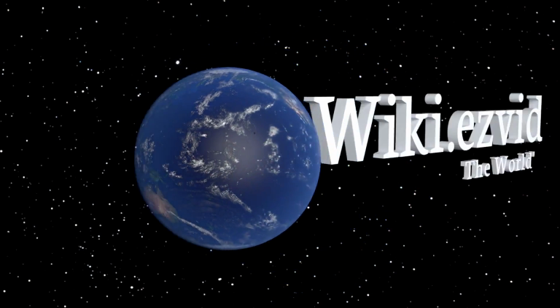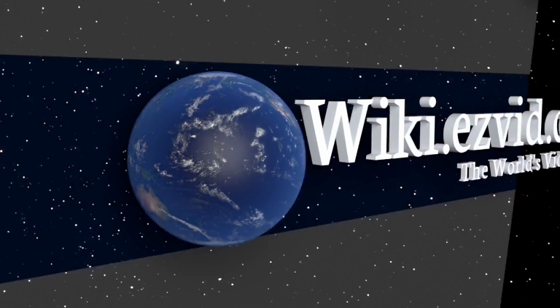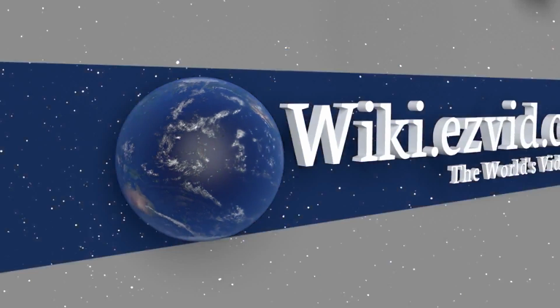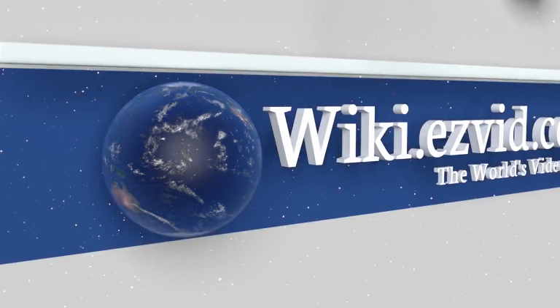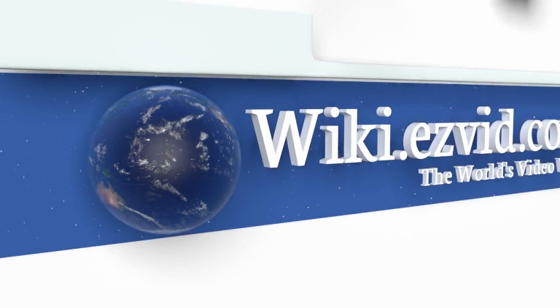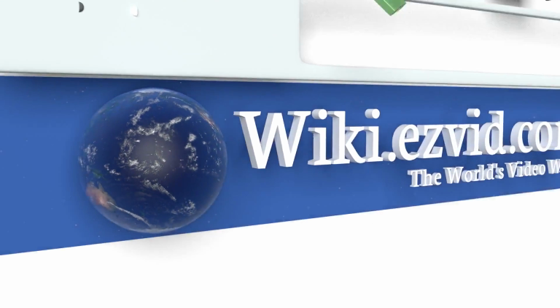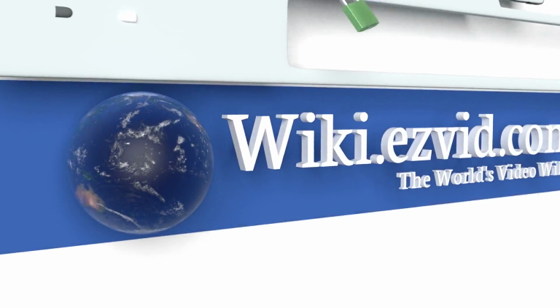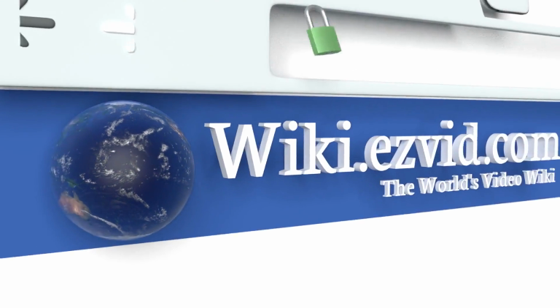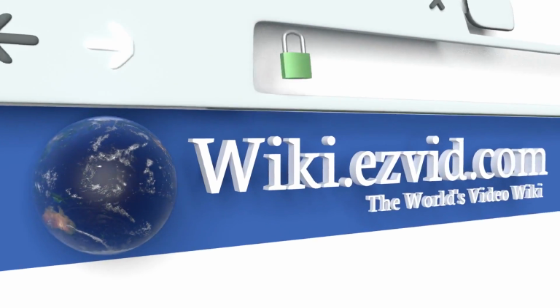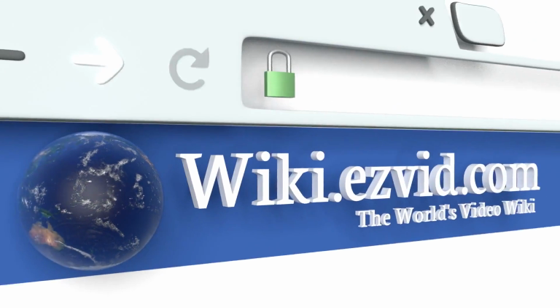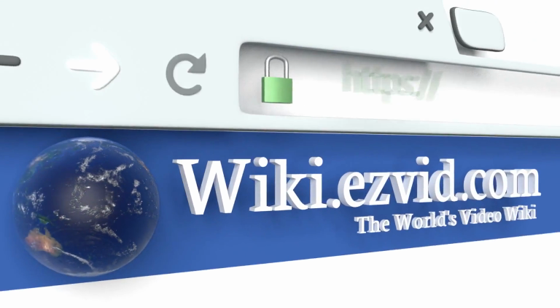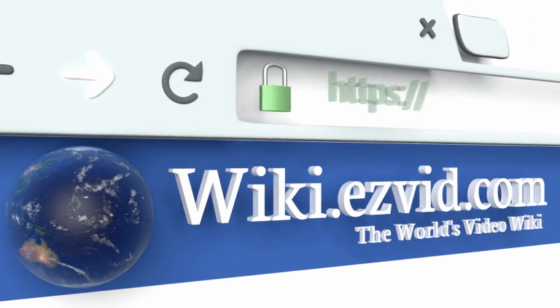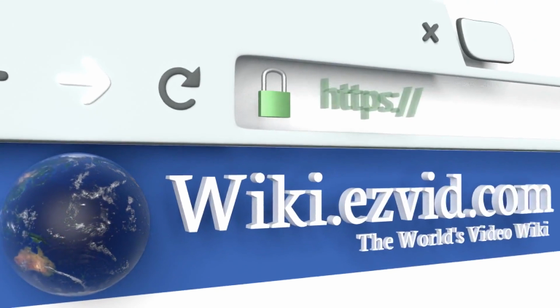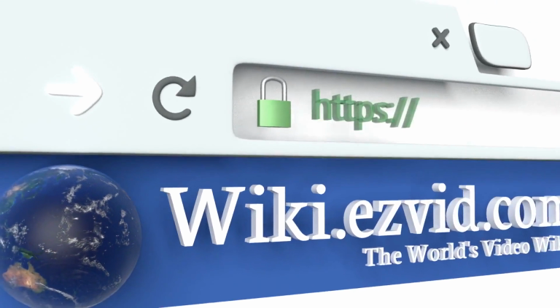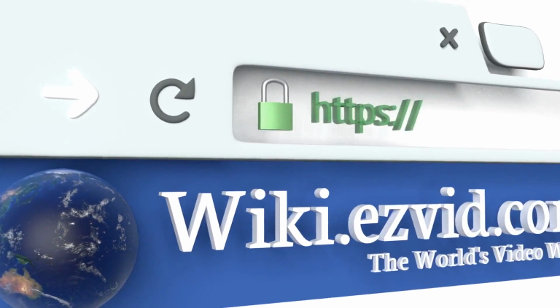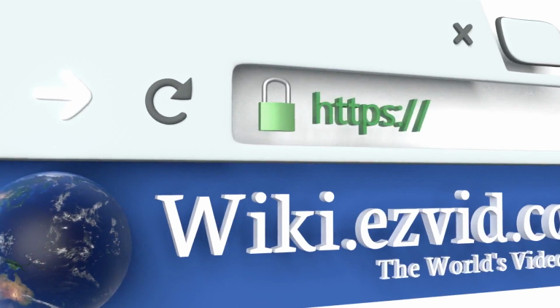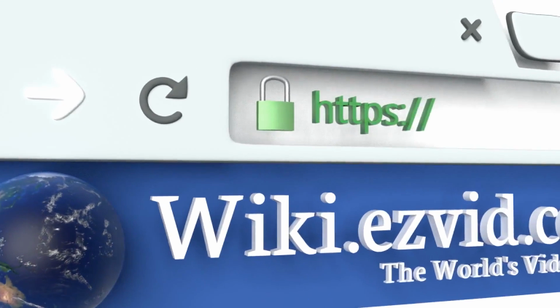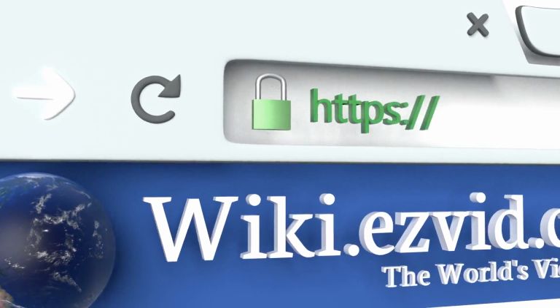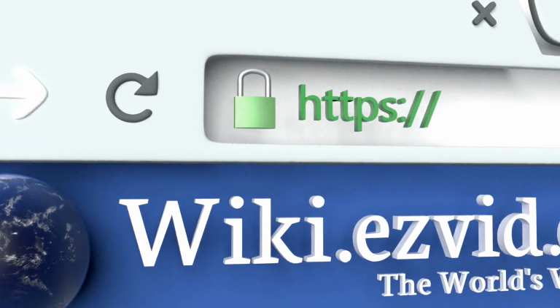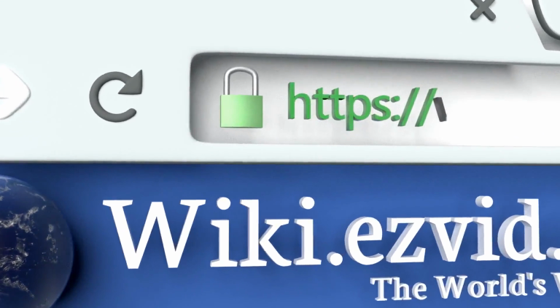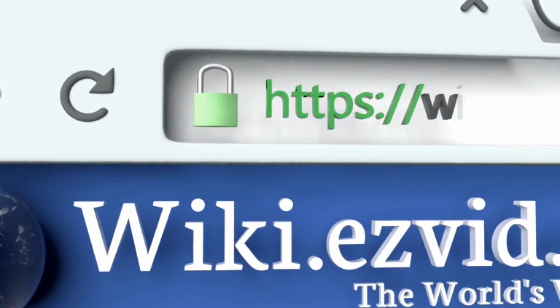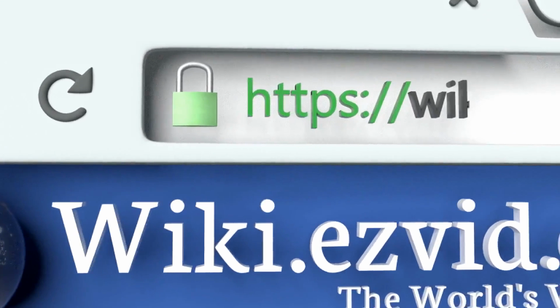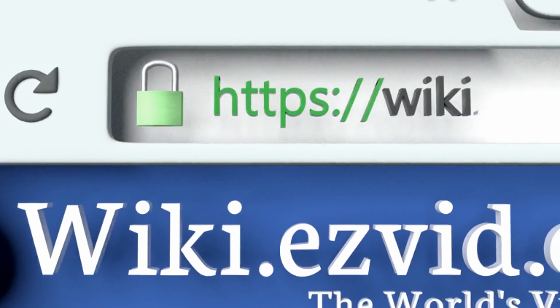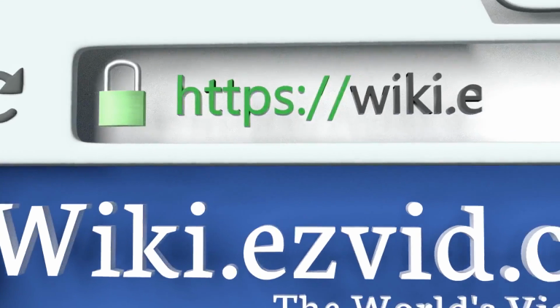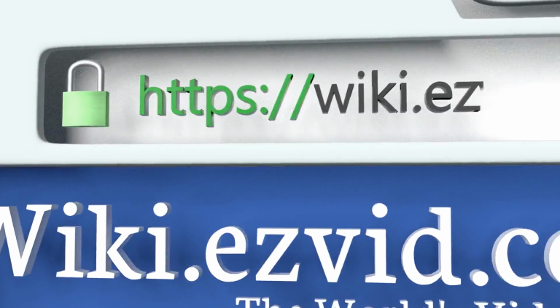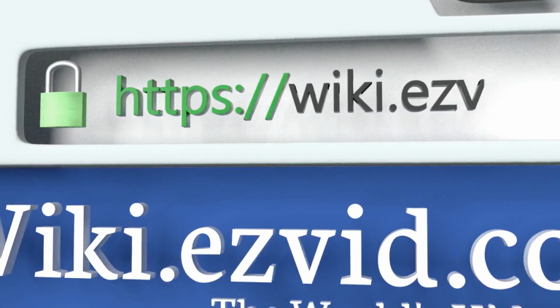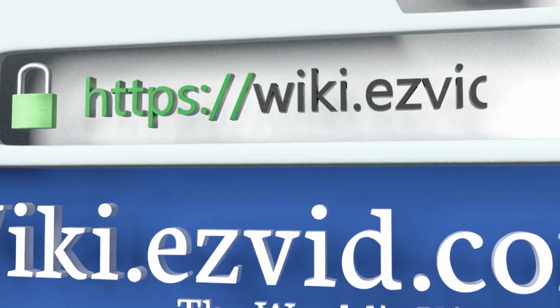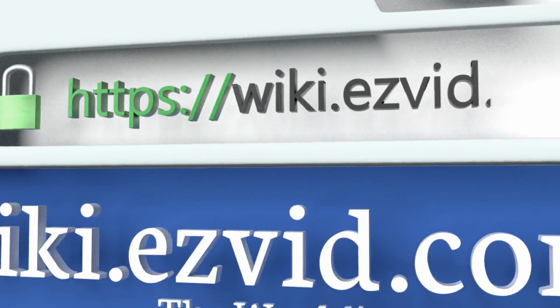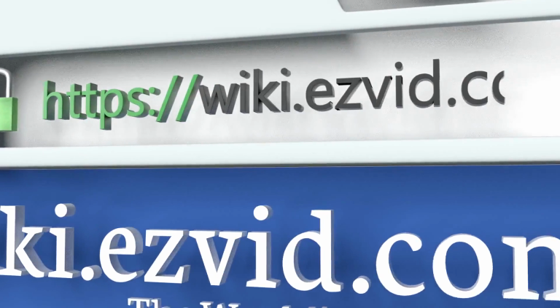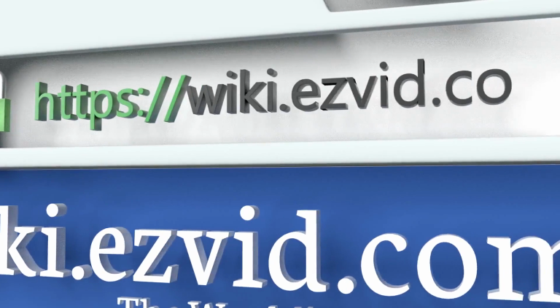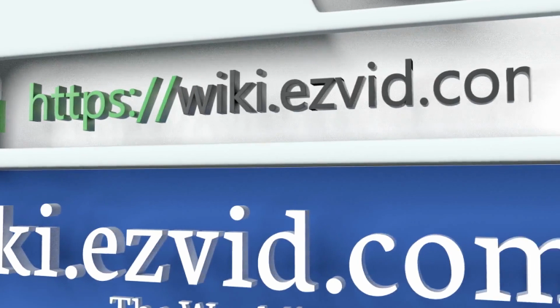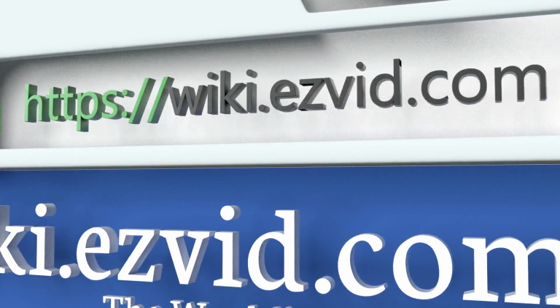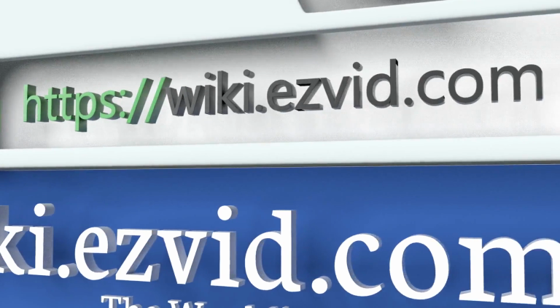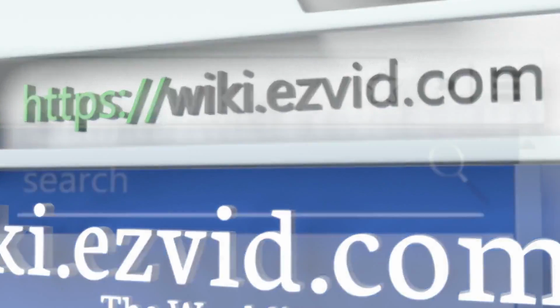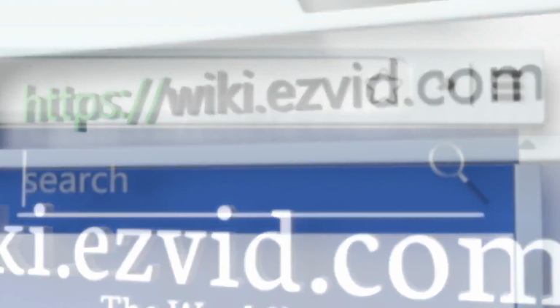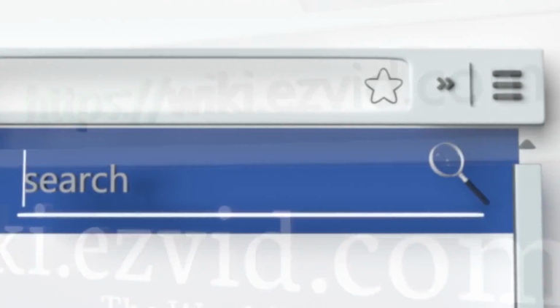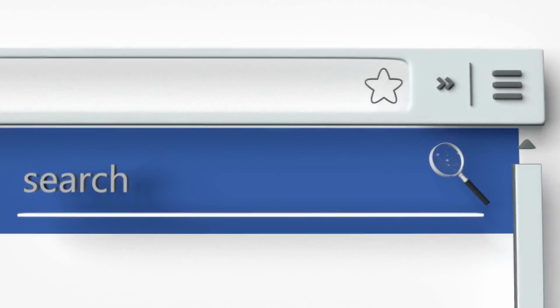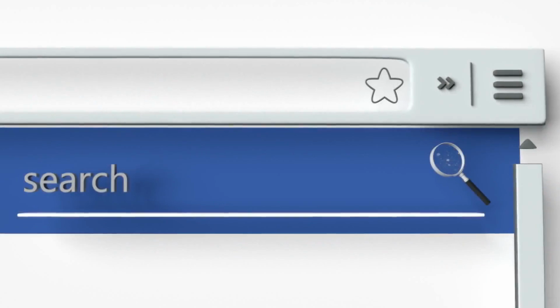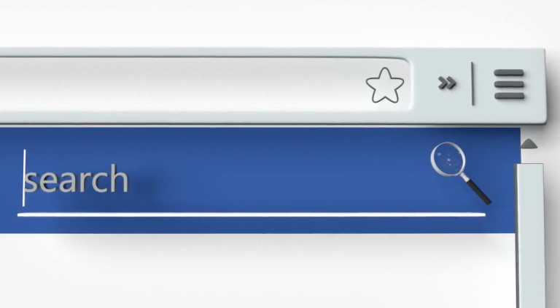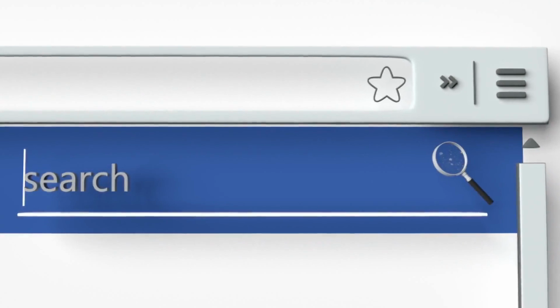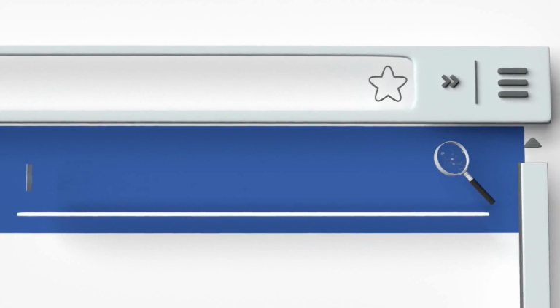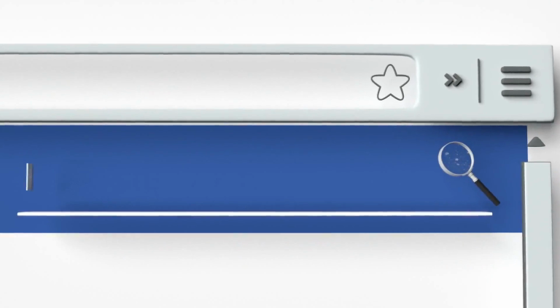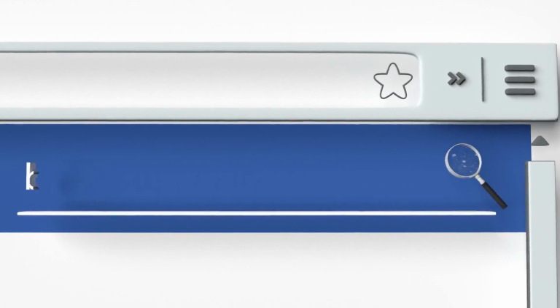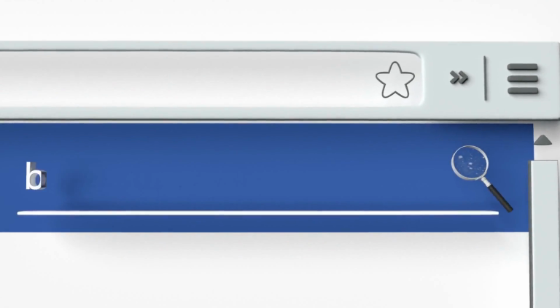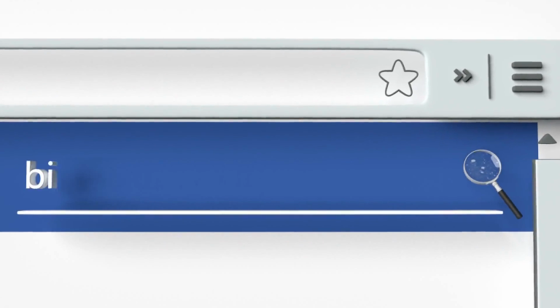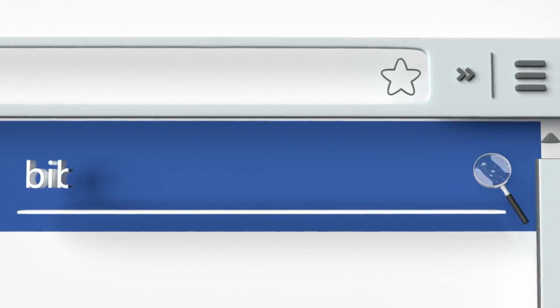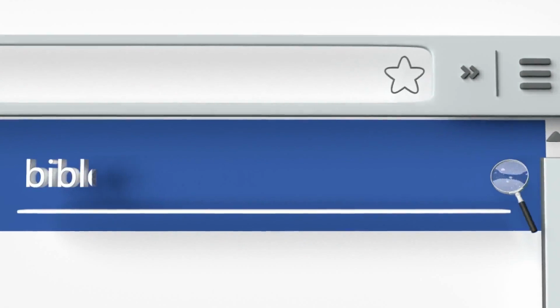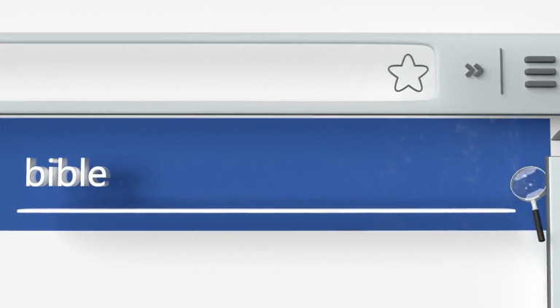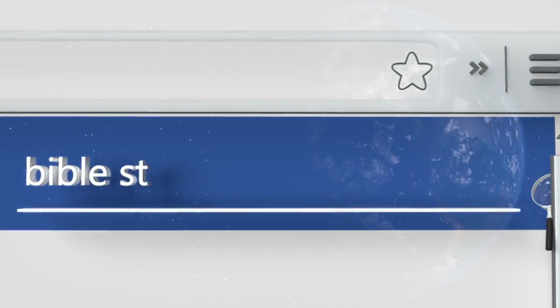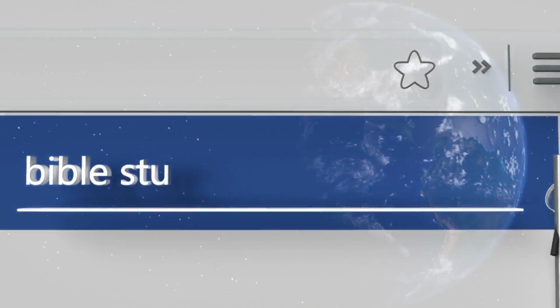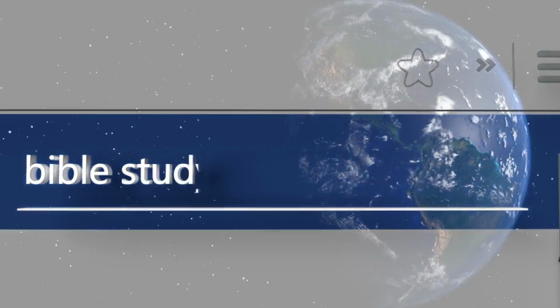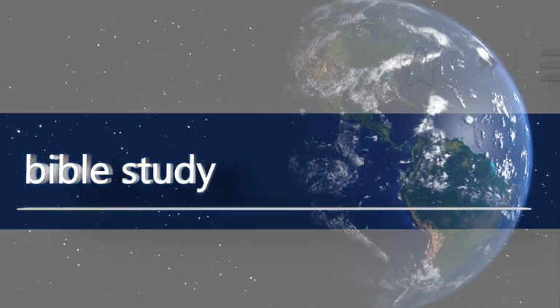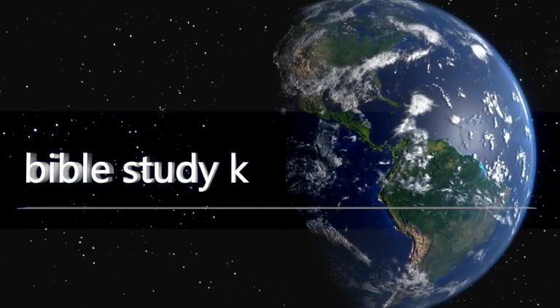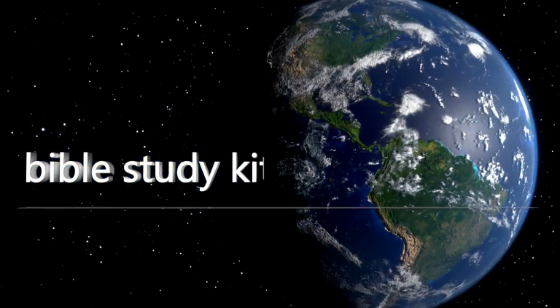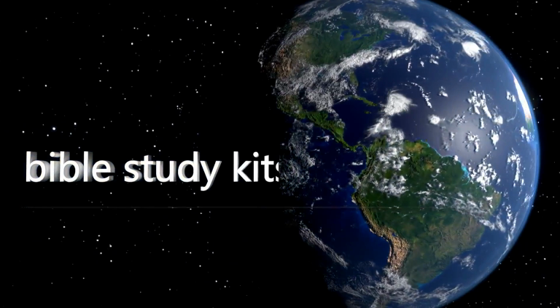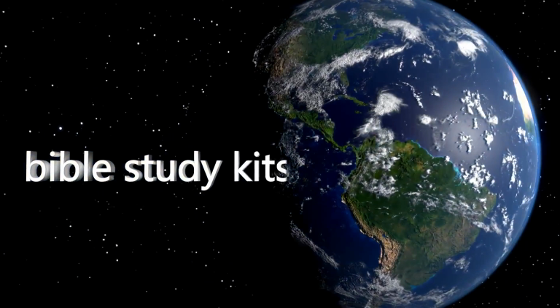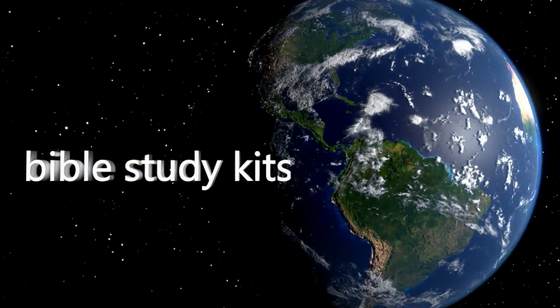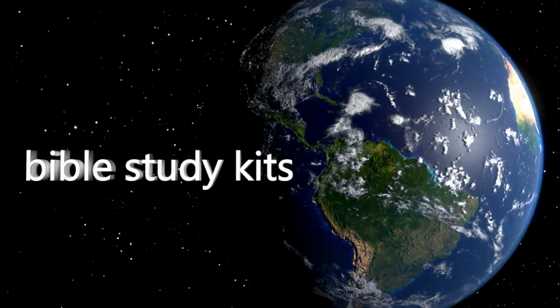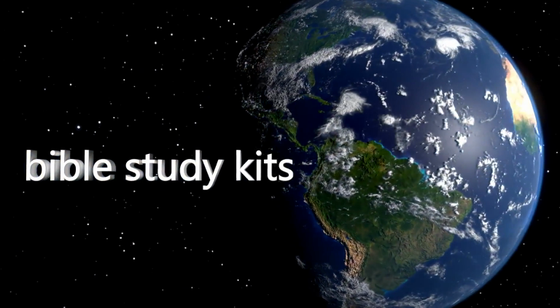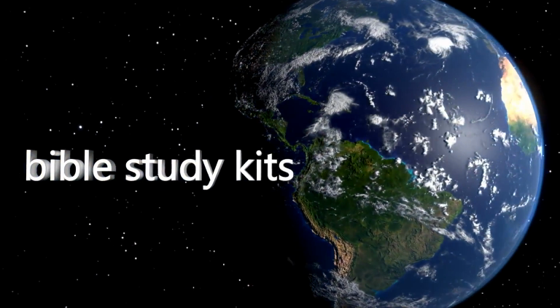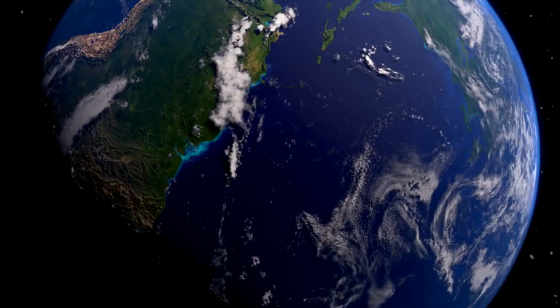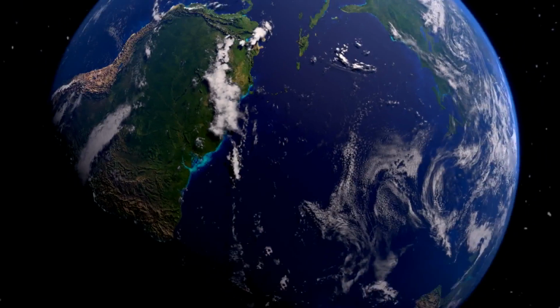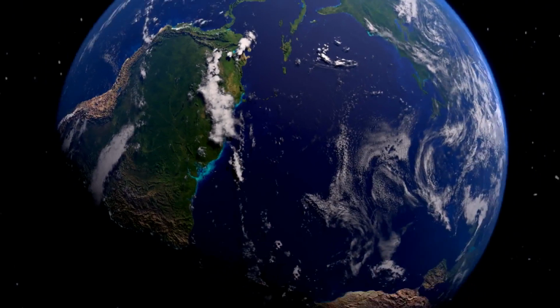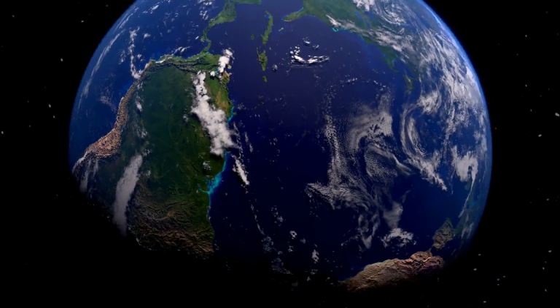To see all of our choices, go to wiki.easyvid.com and search for bible study kits, or click beneath this video.